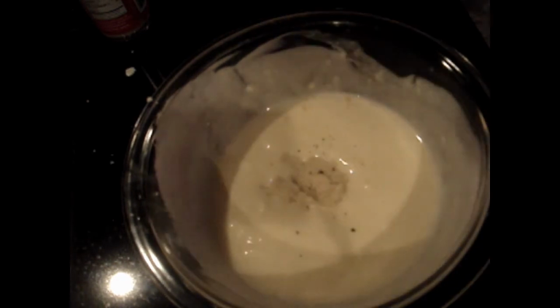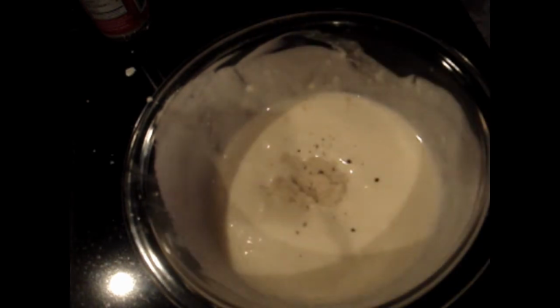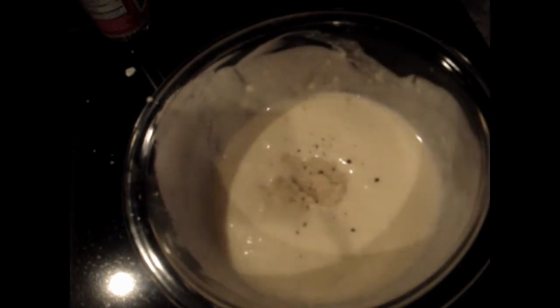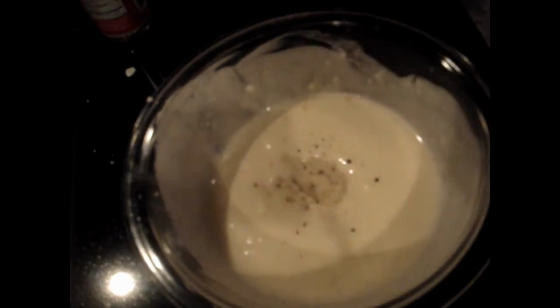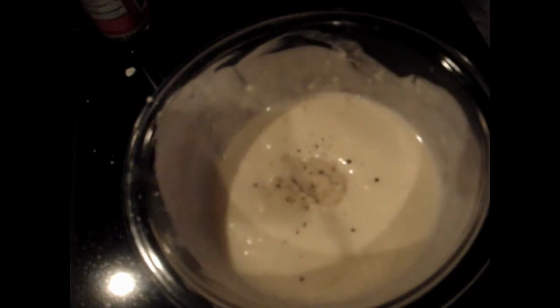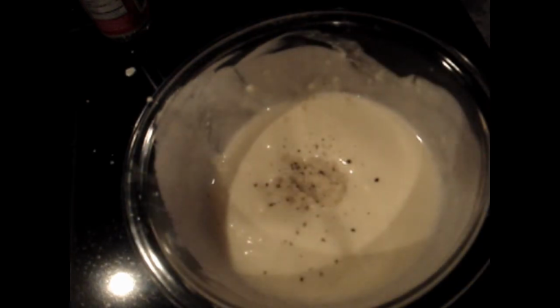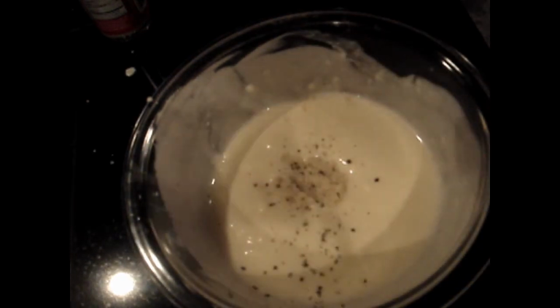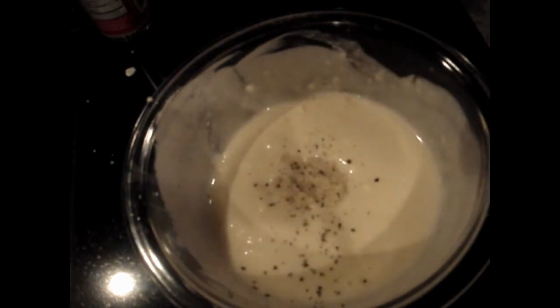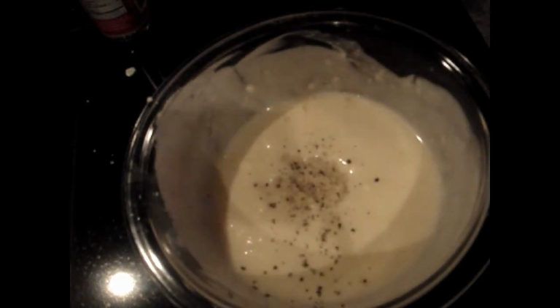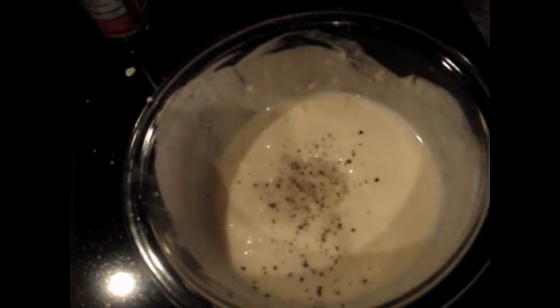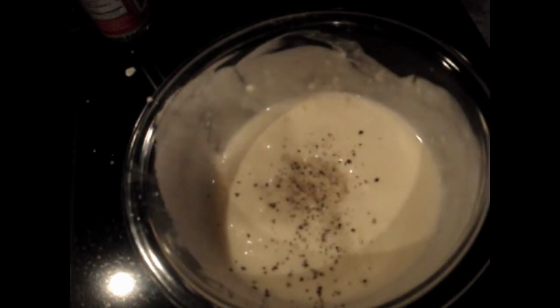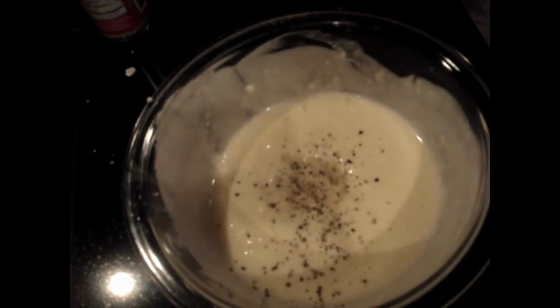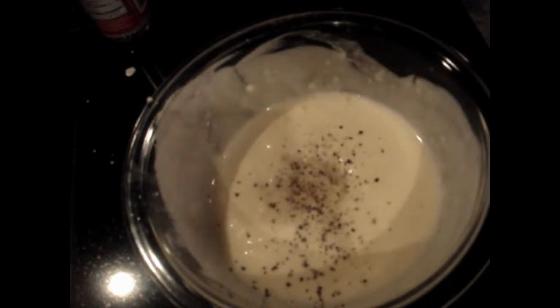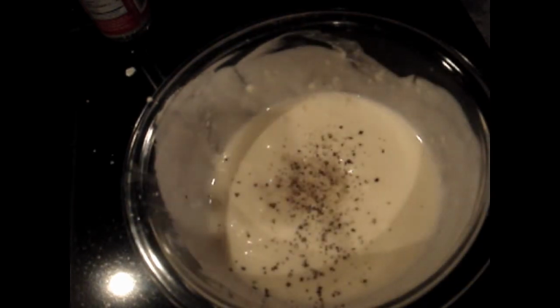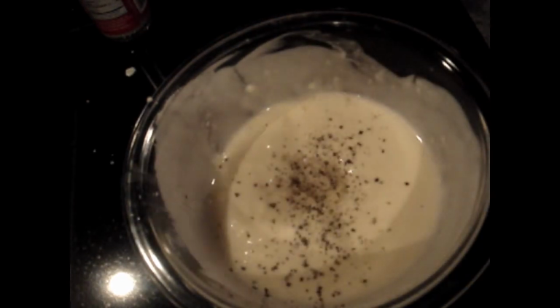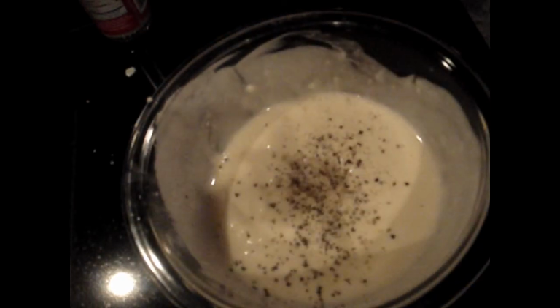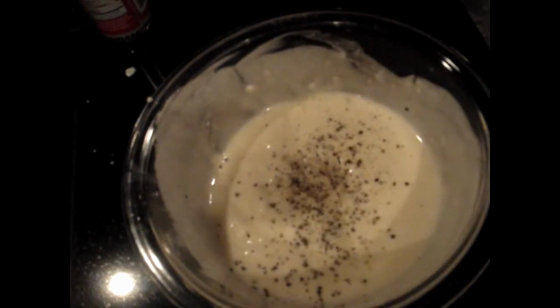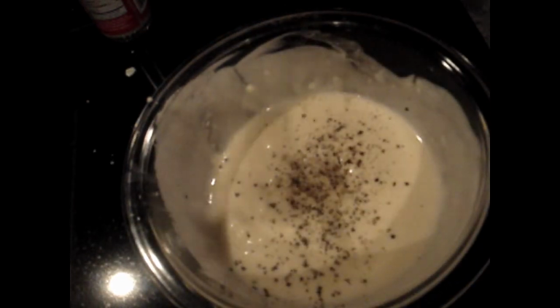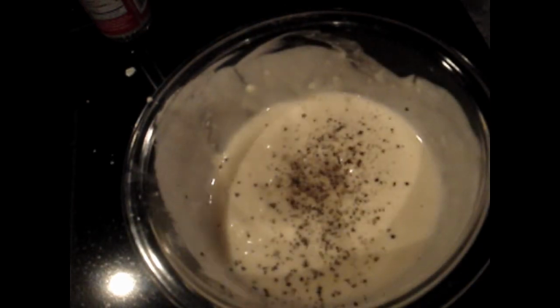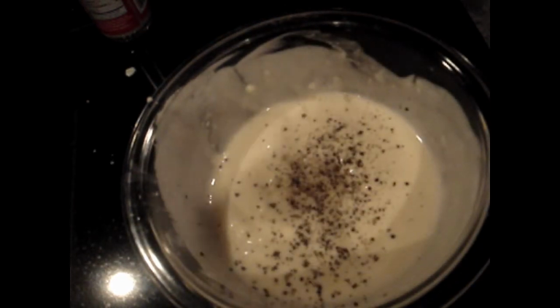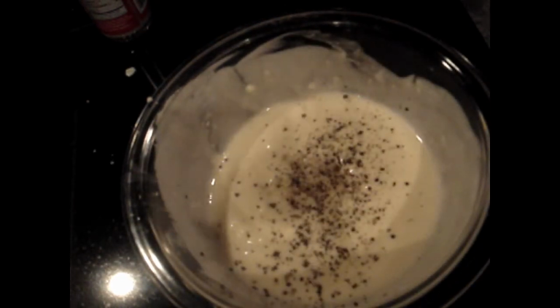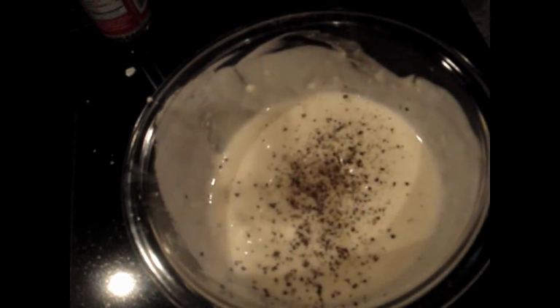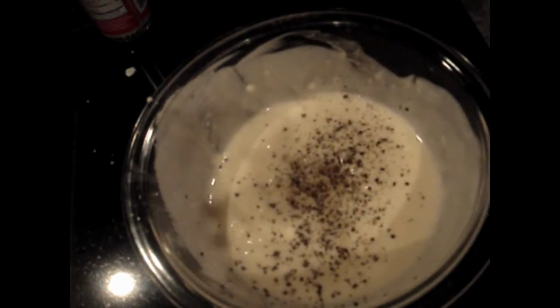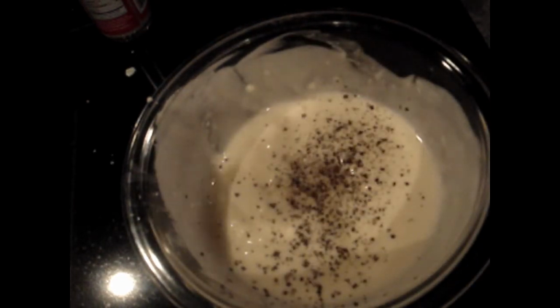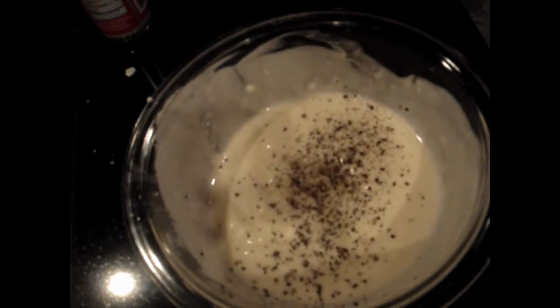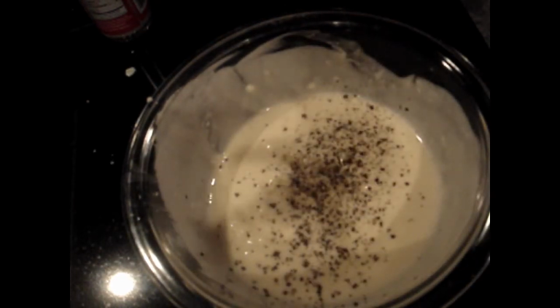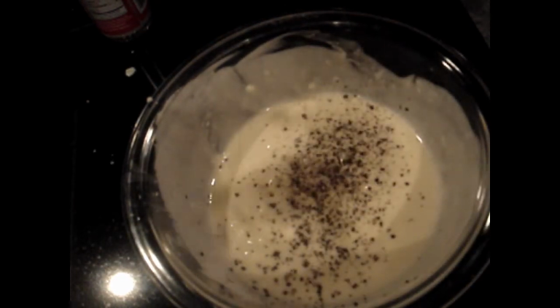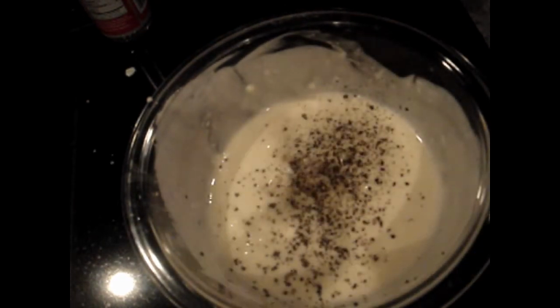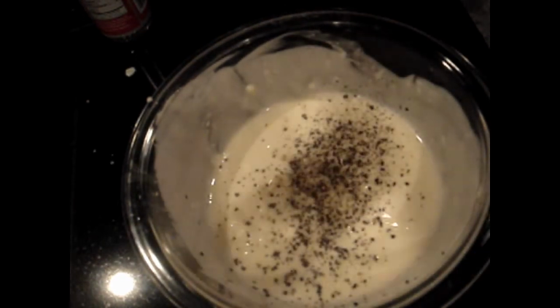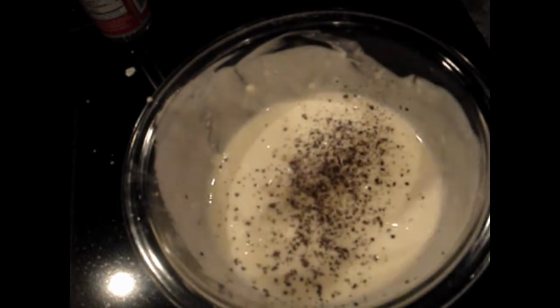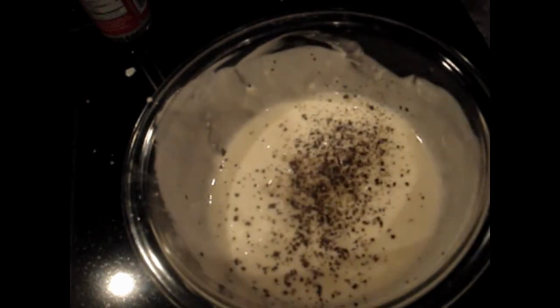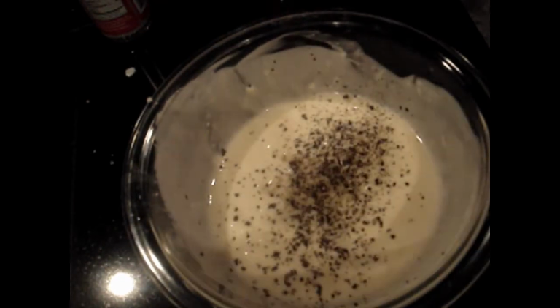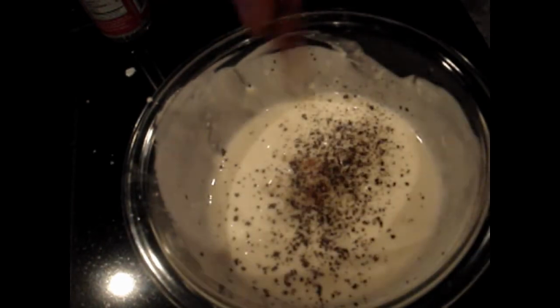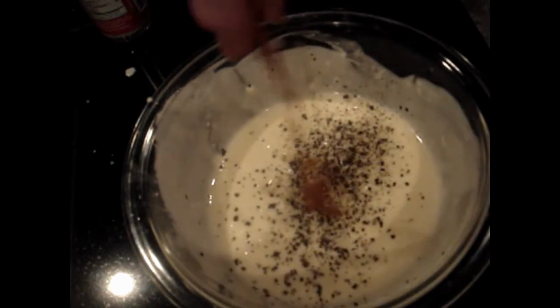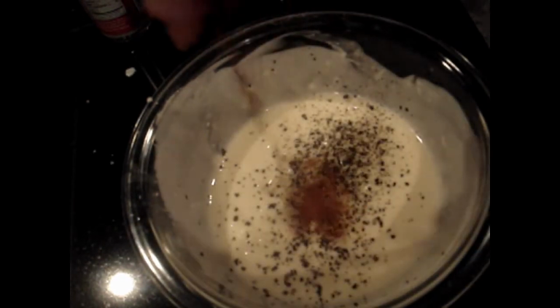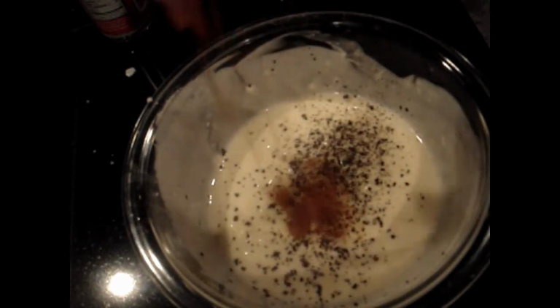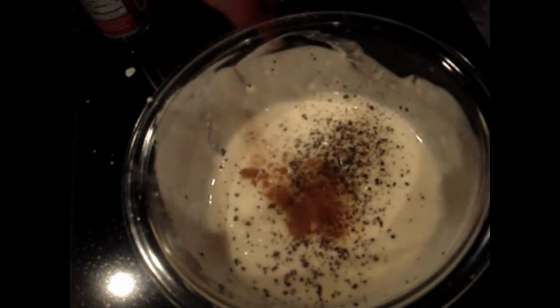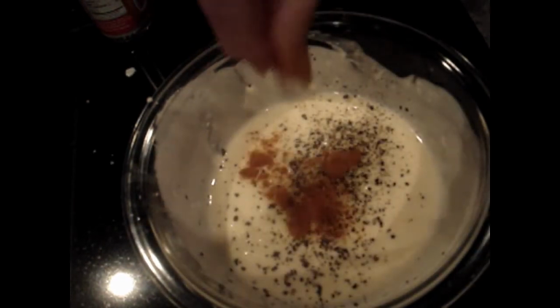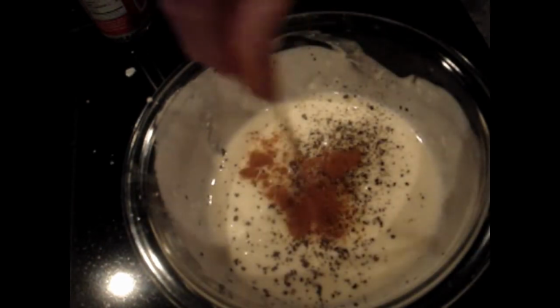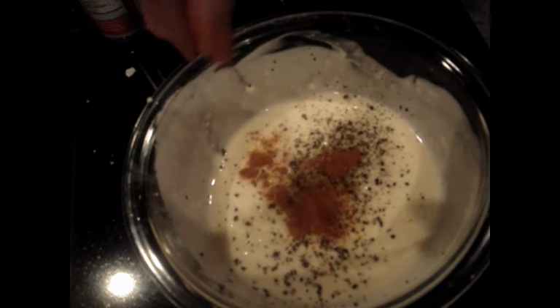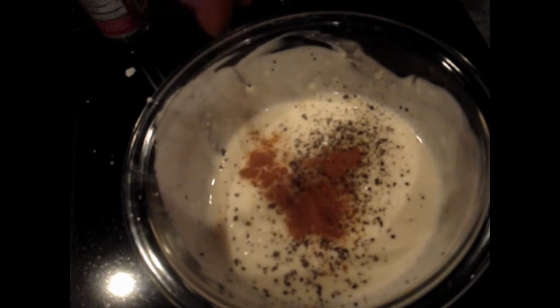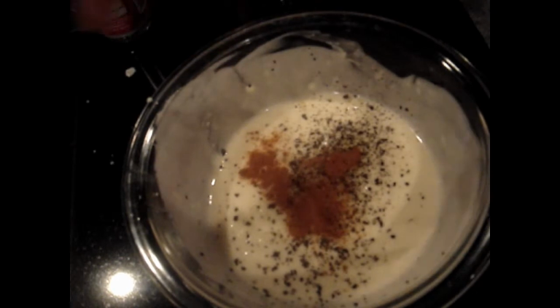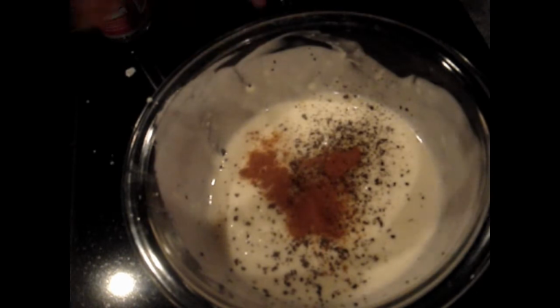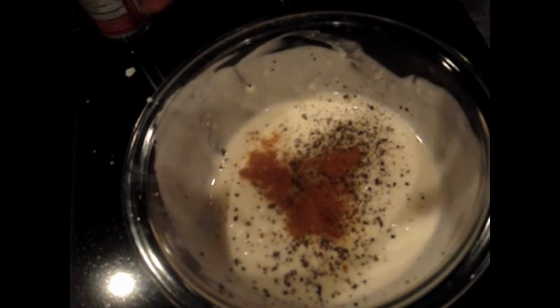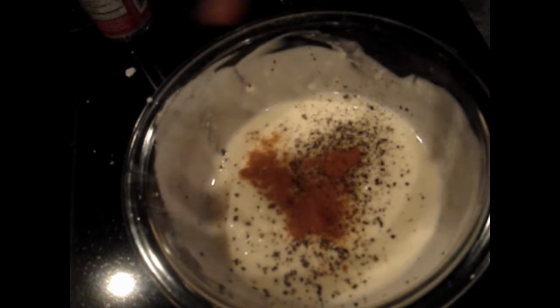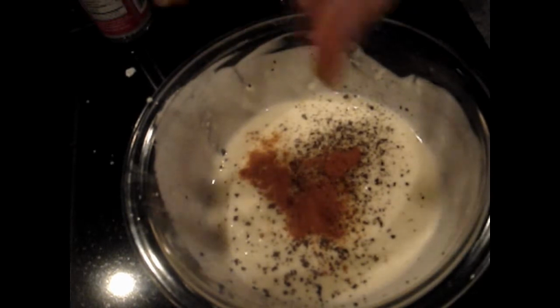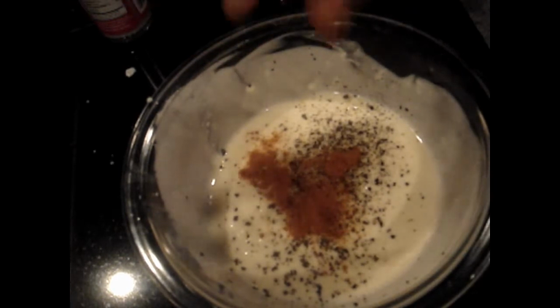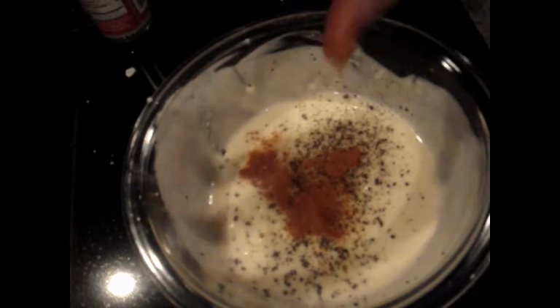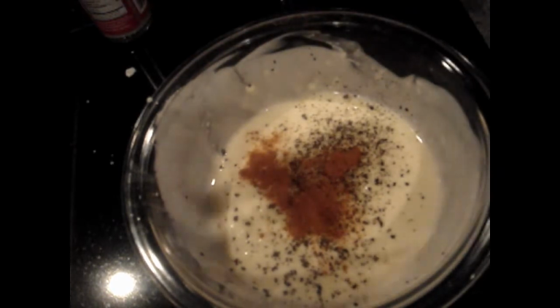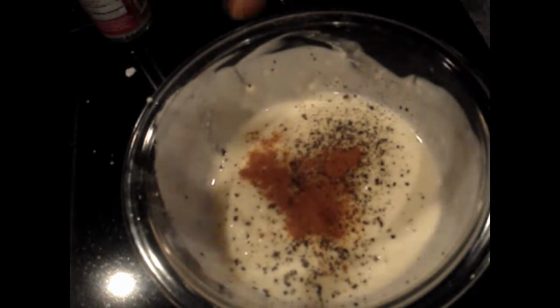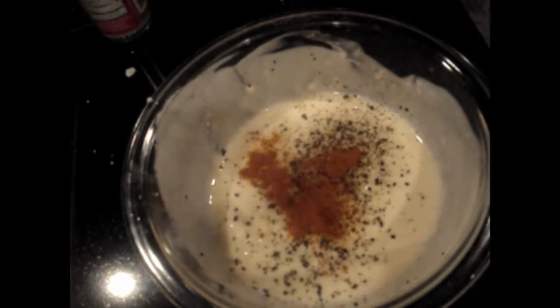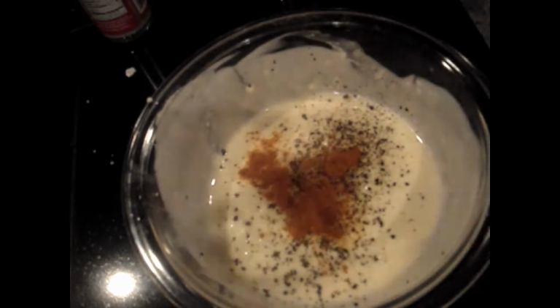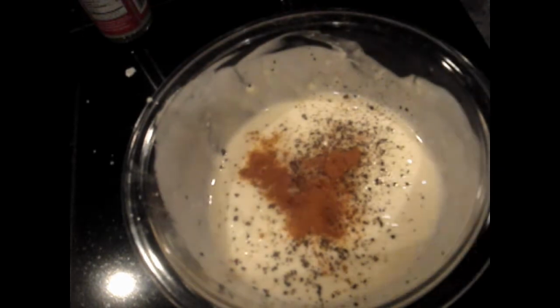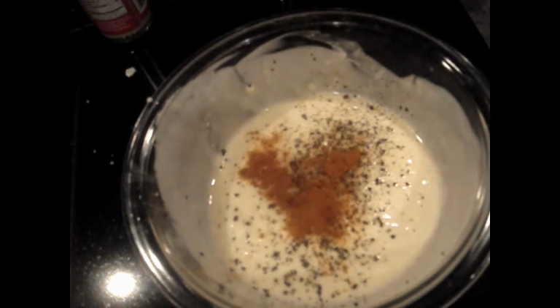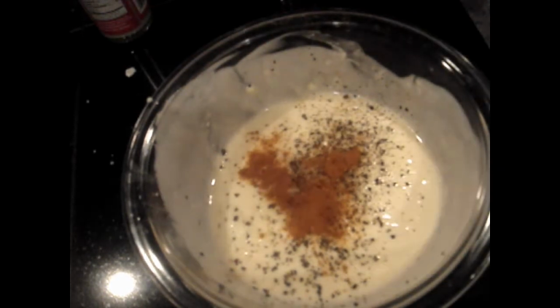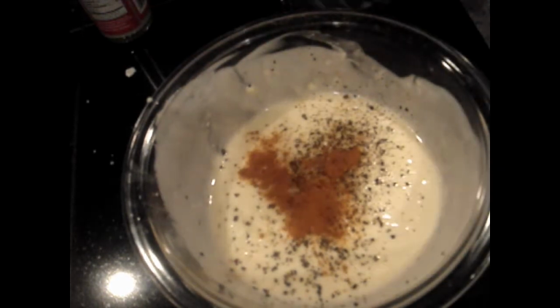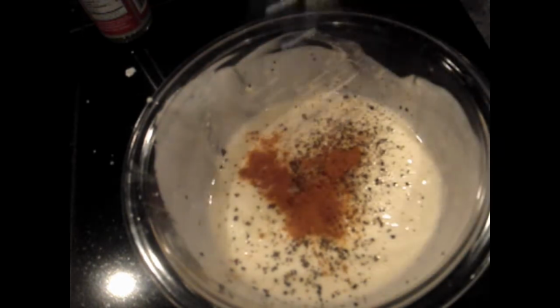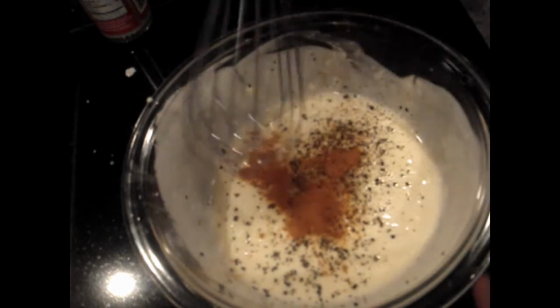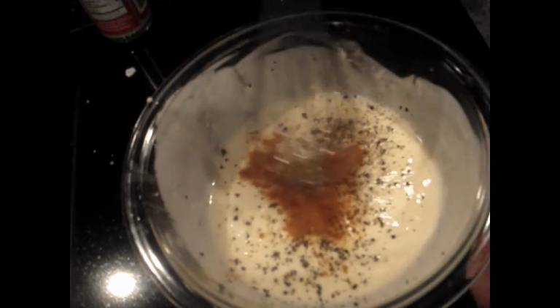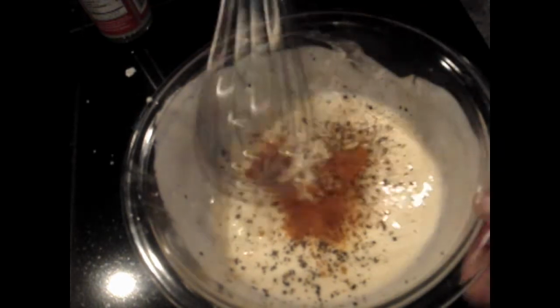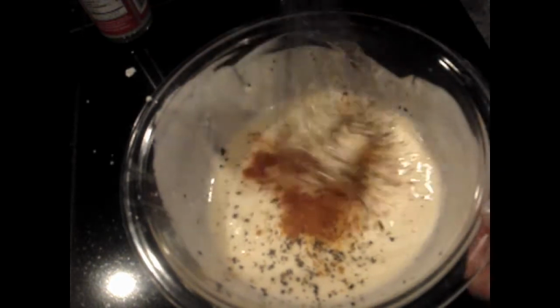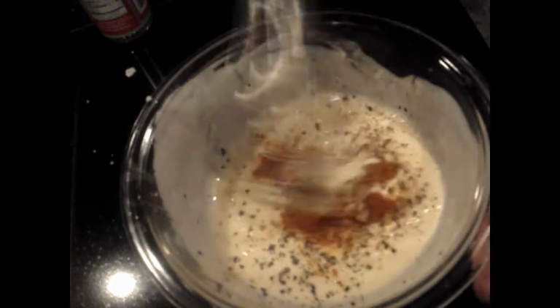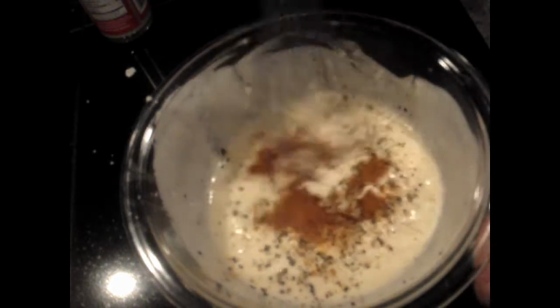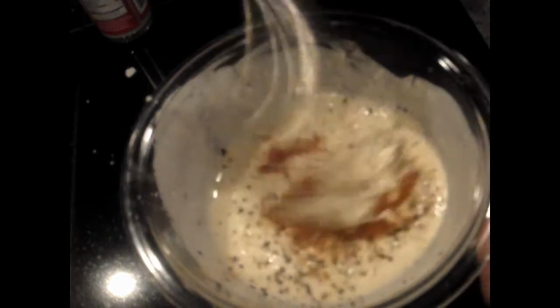Now we have to add our freshly ground black pepper and a little cayenne — should probably be about a quarter teaspoon altogether.